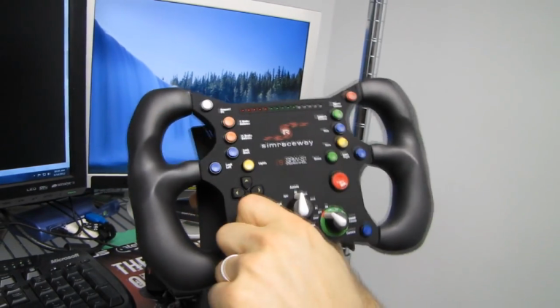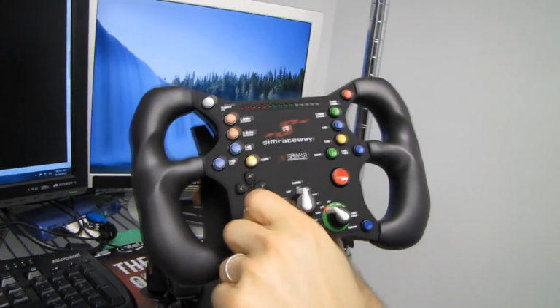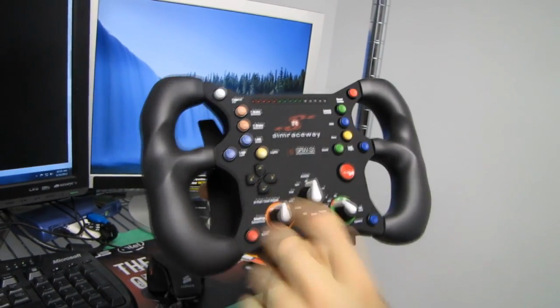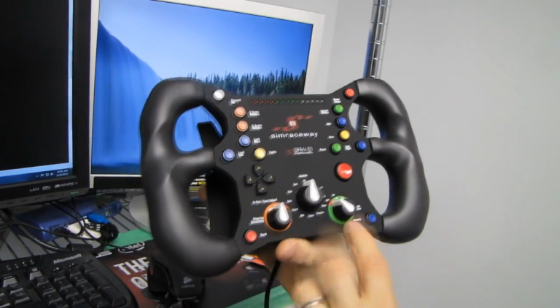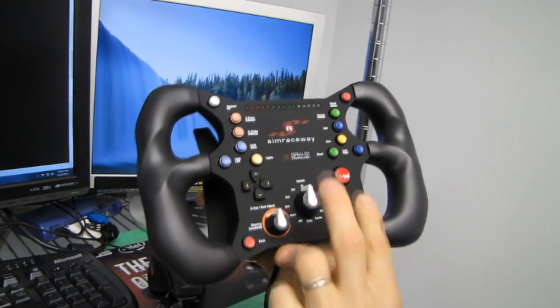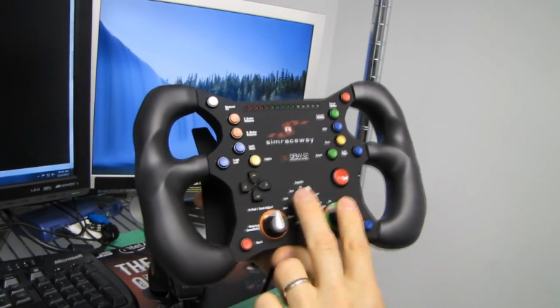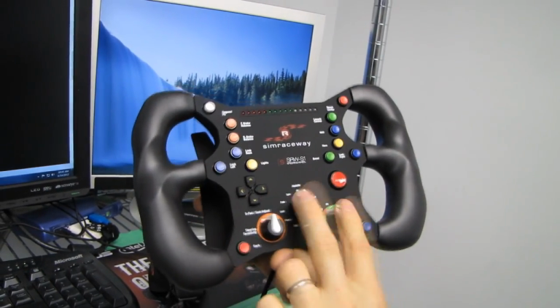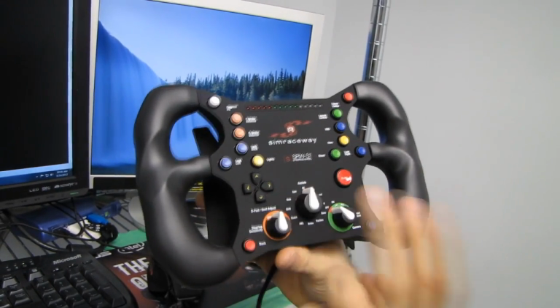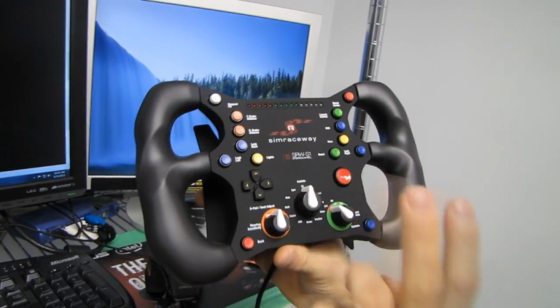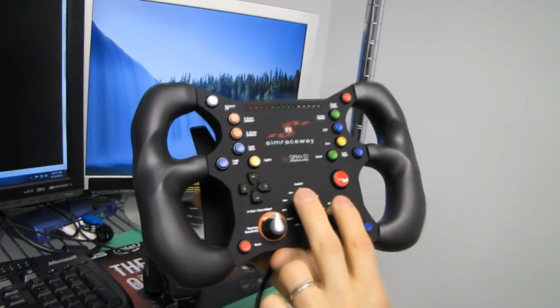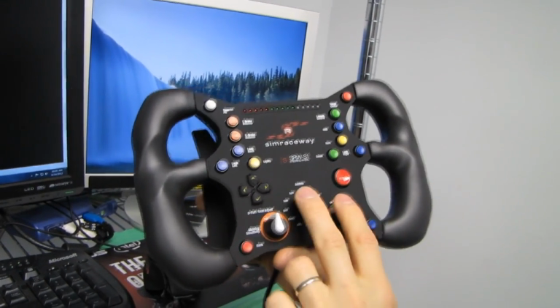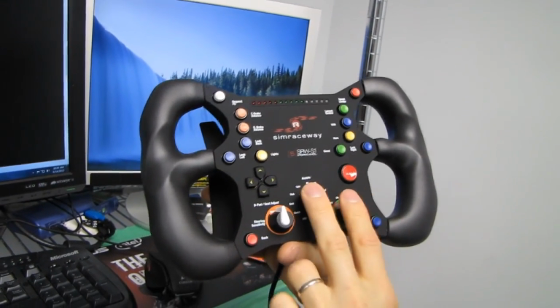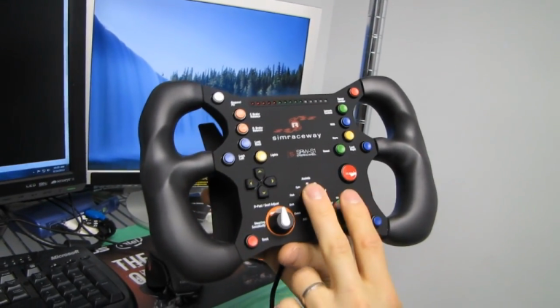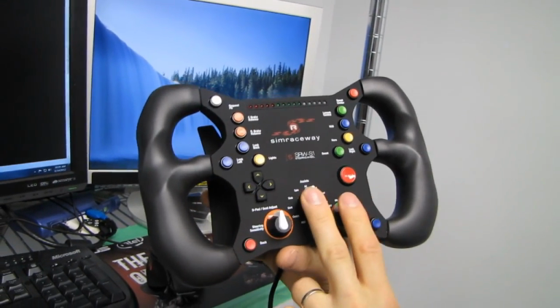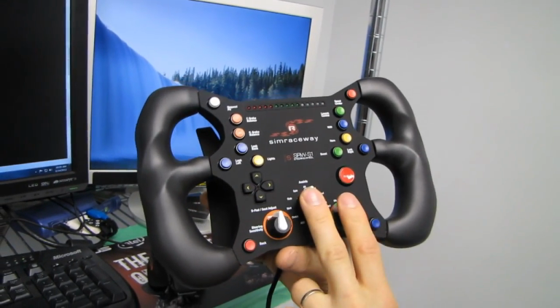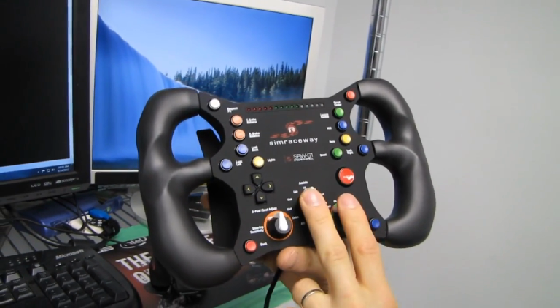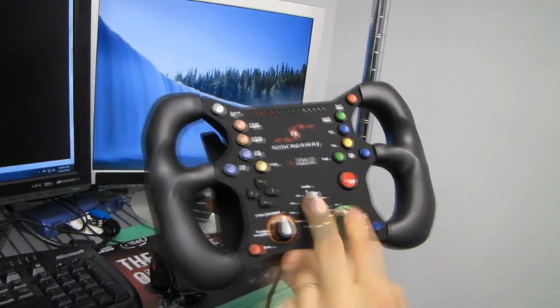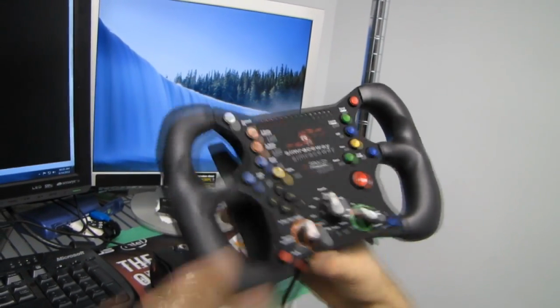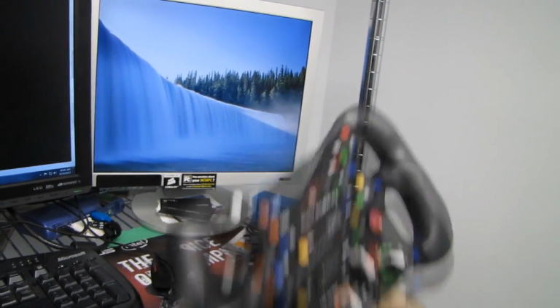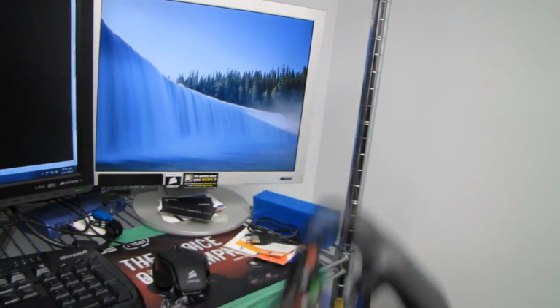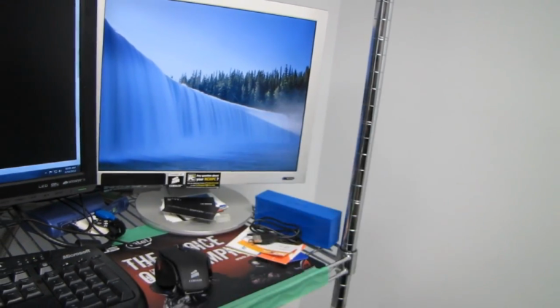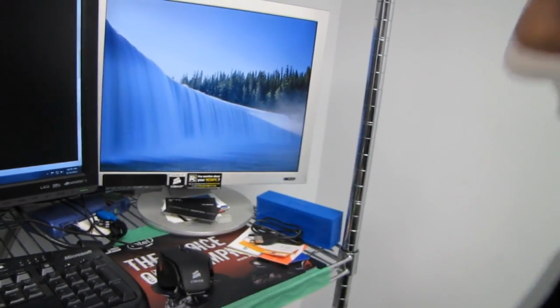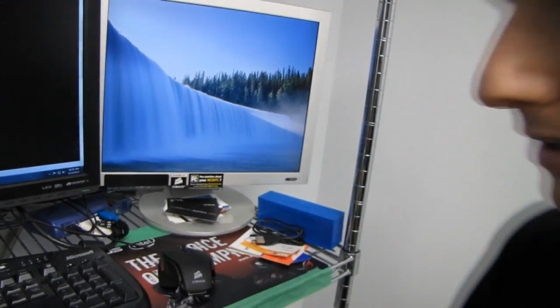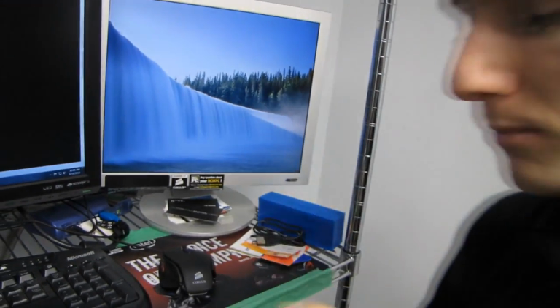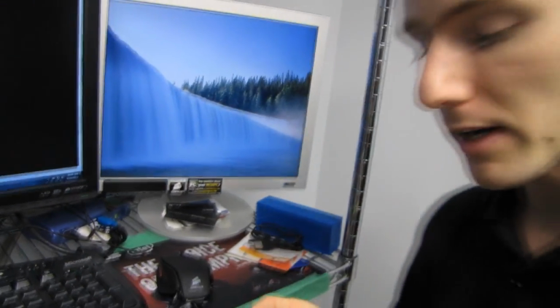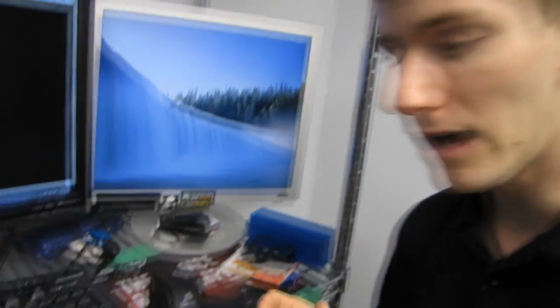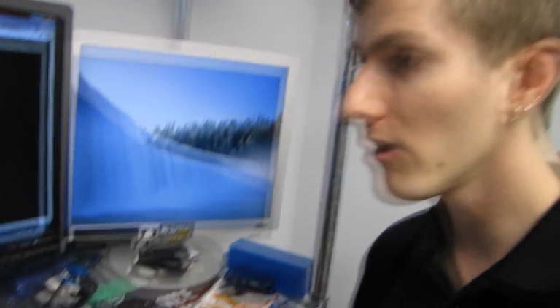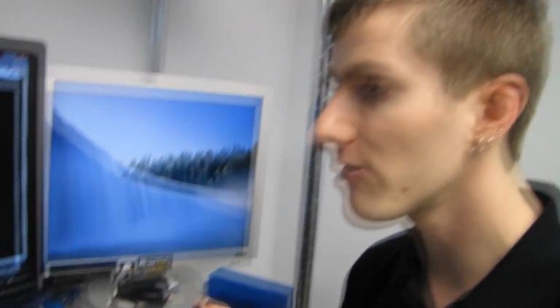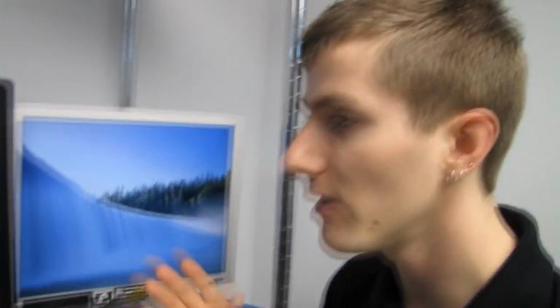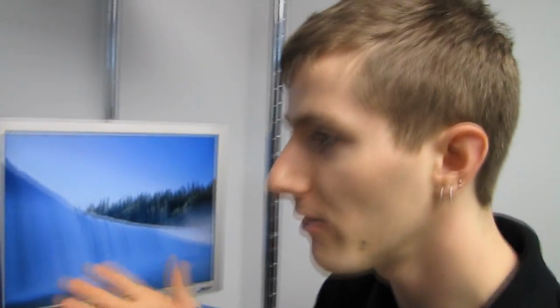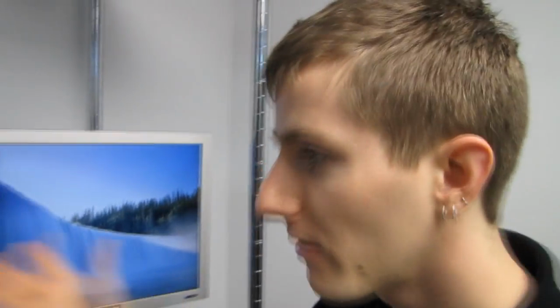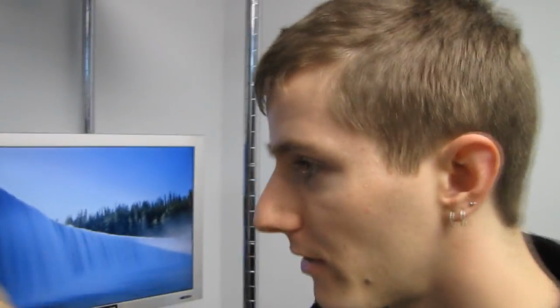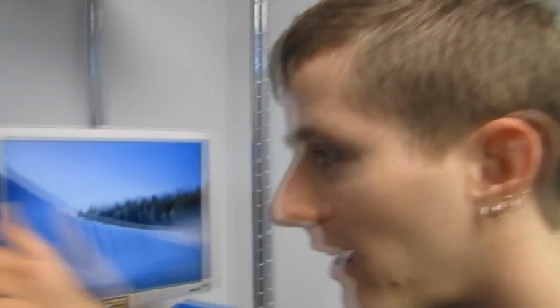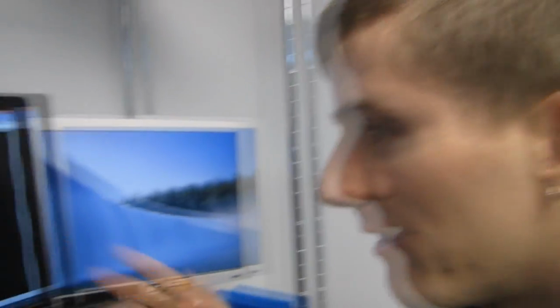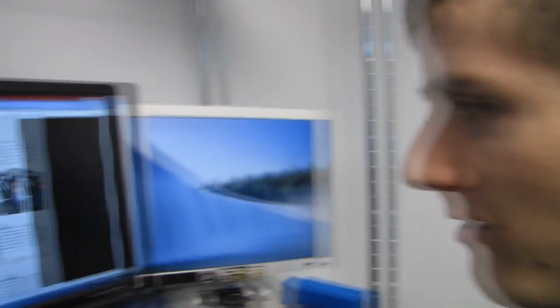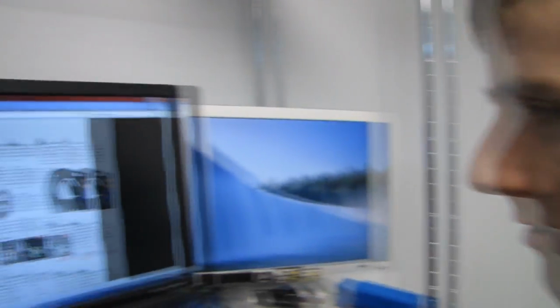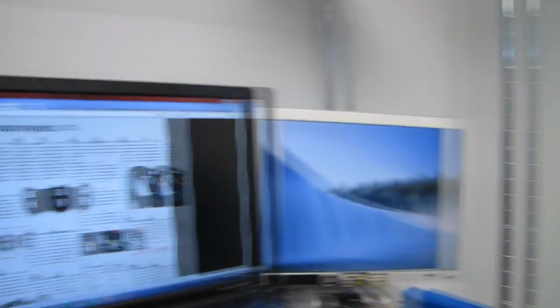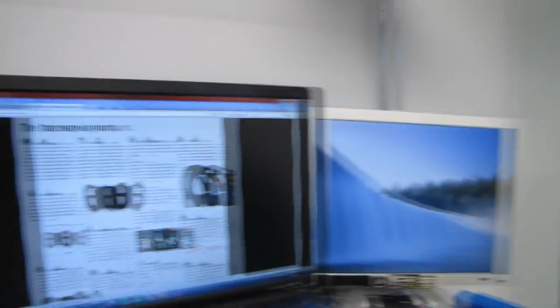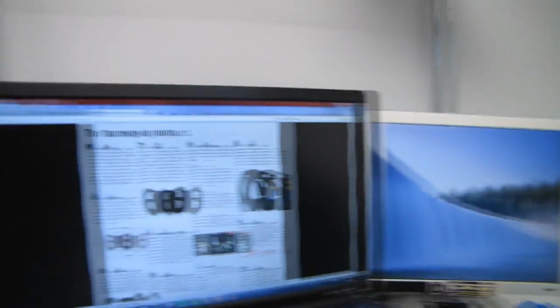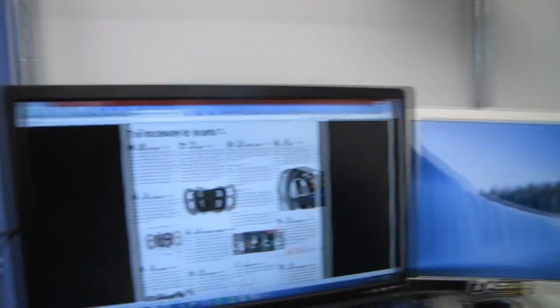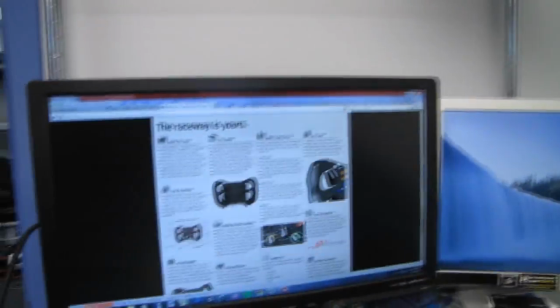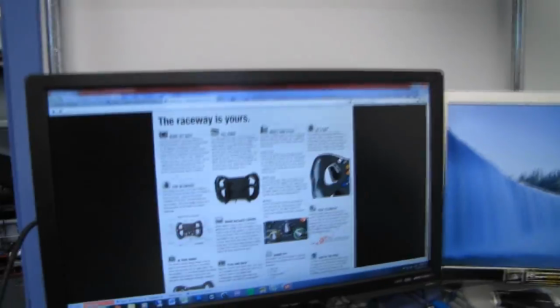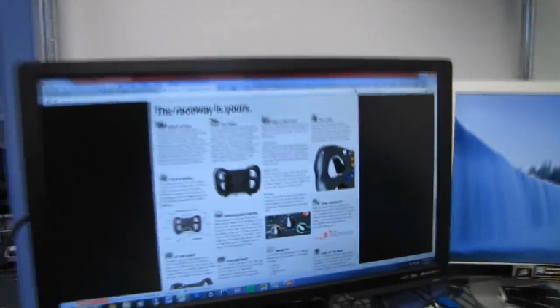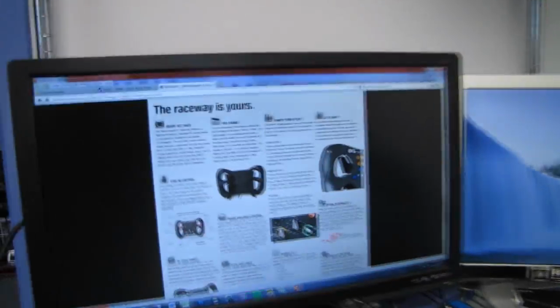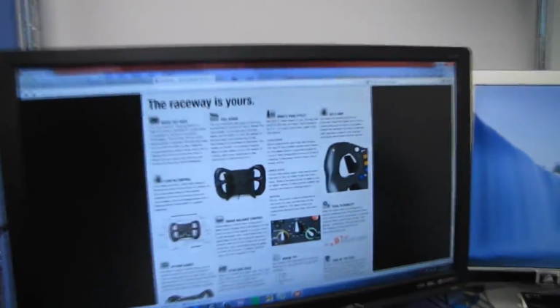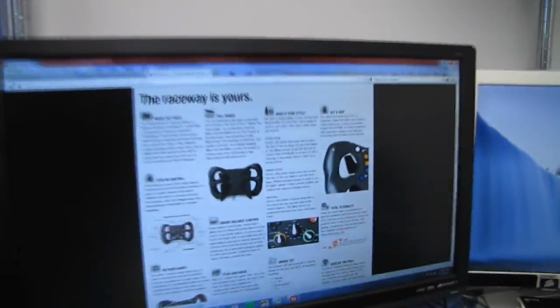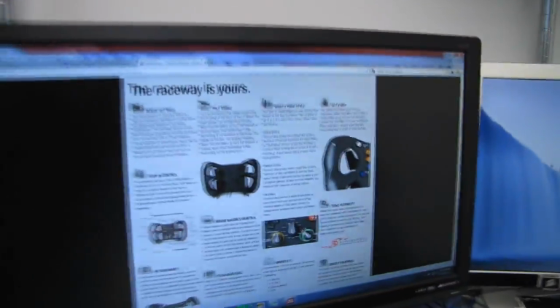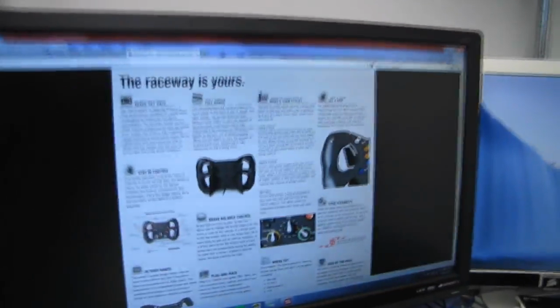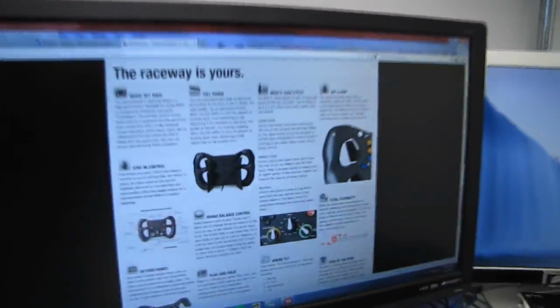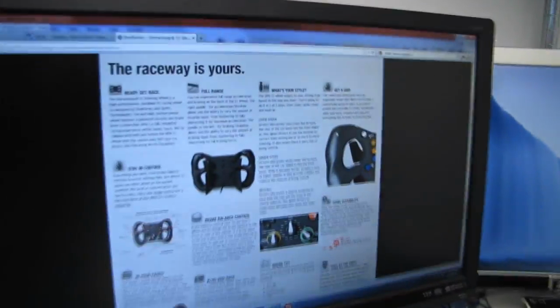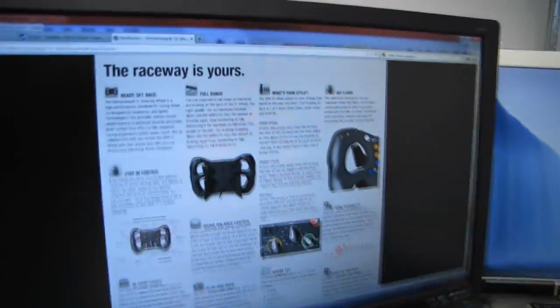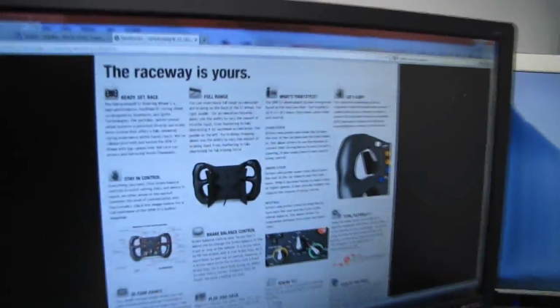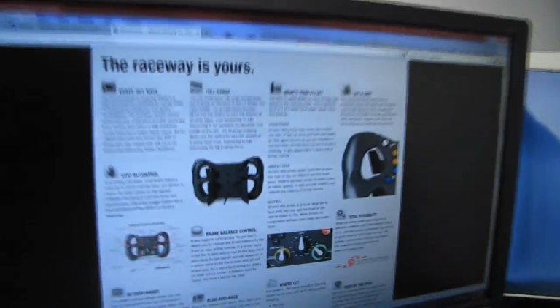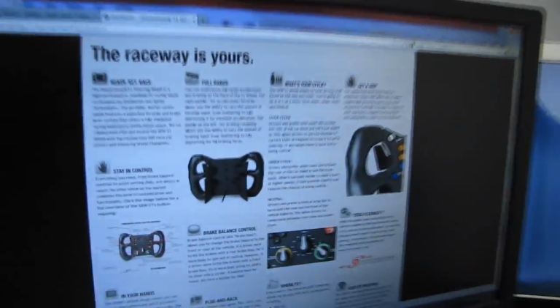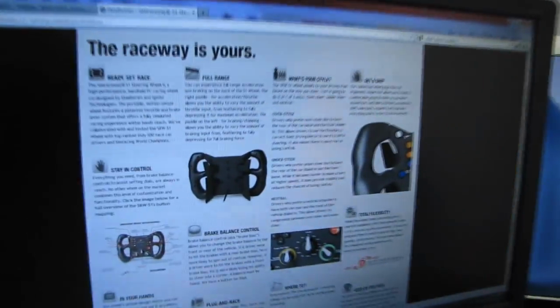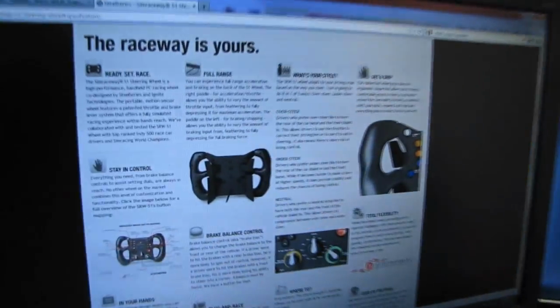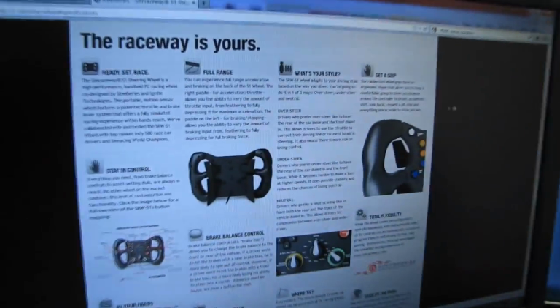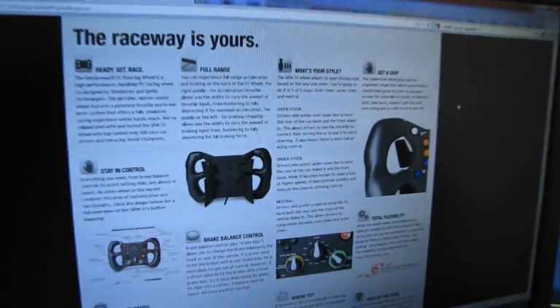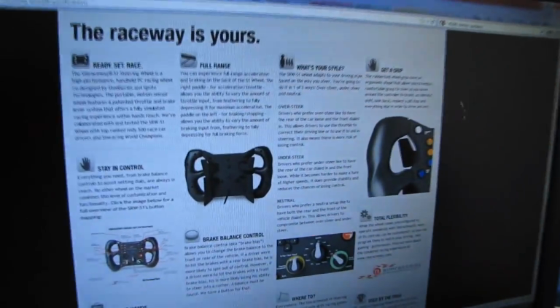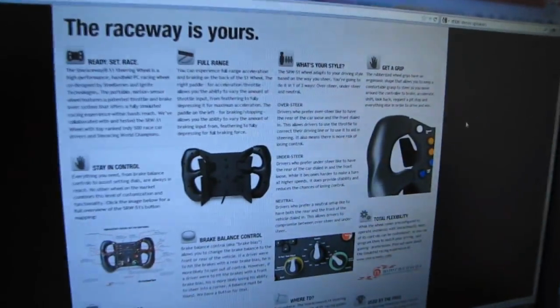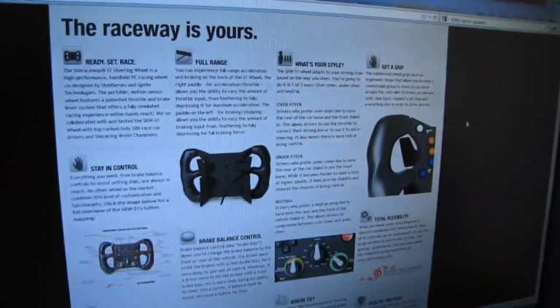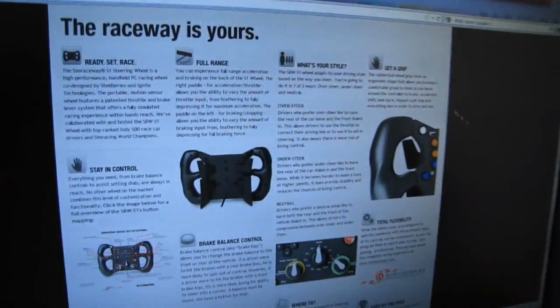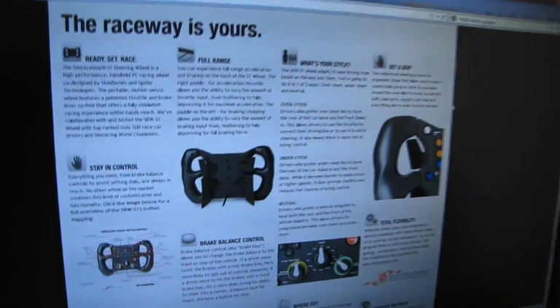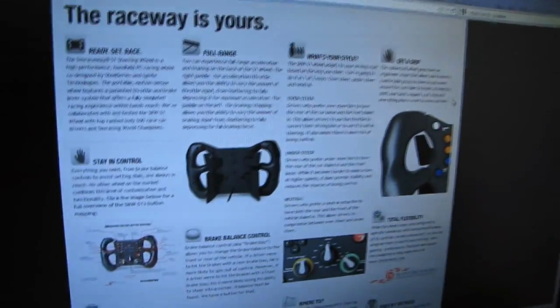Let's see what else SteelSeries has to say for themselves here. Like I said, I am not a racing aficionado.